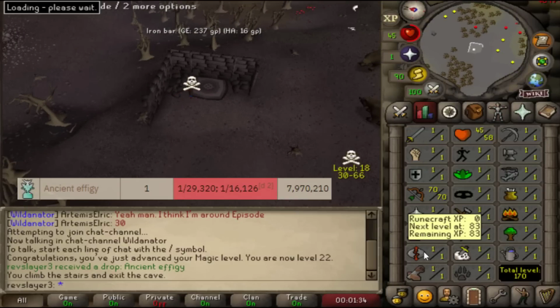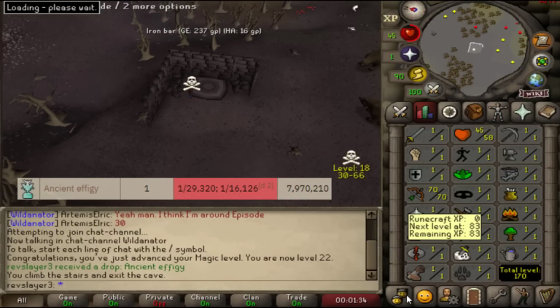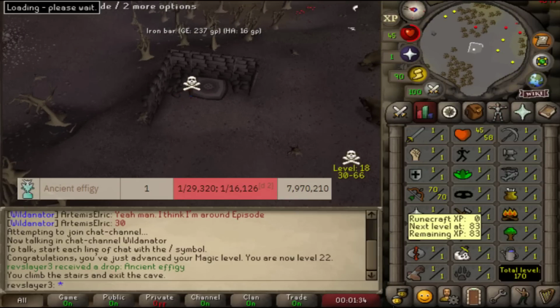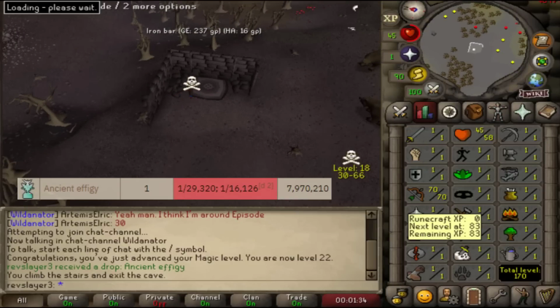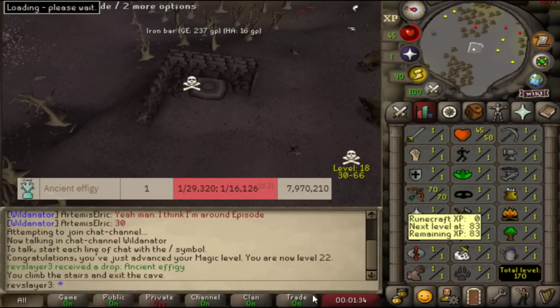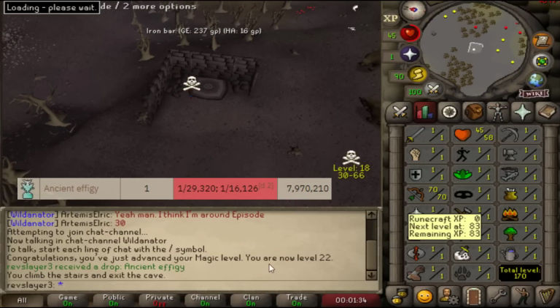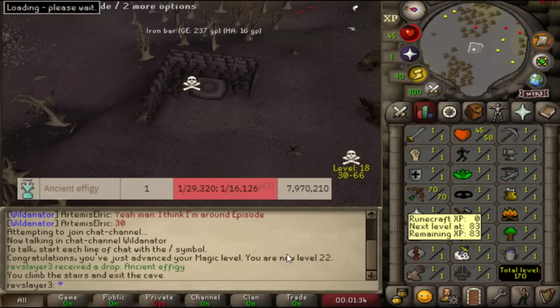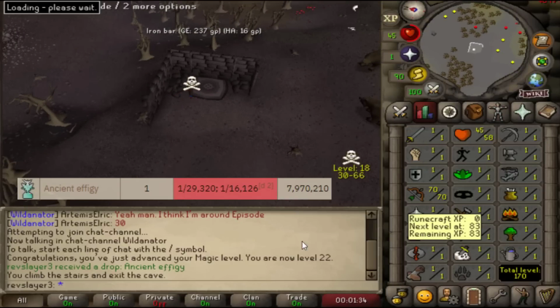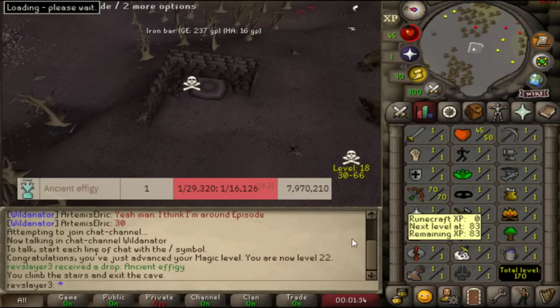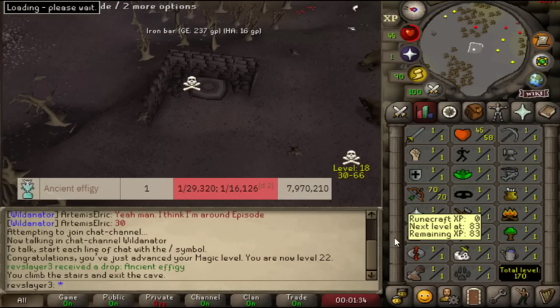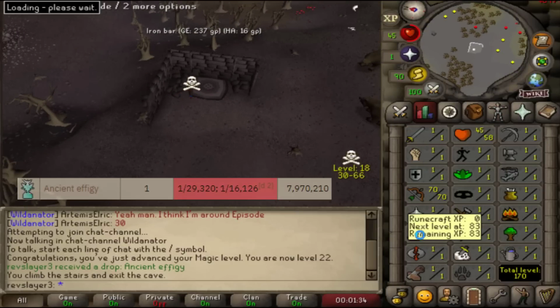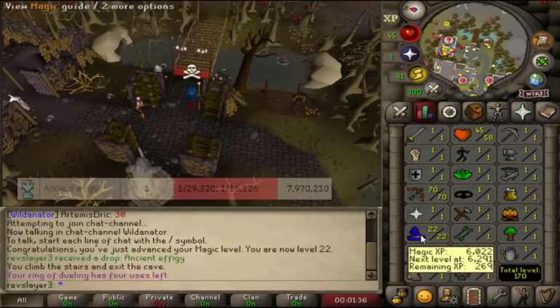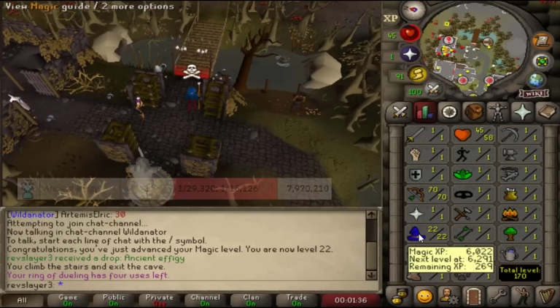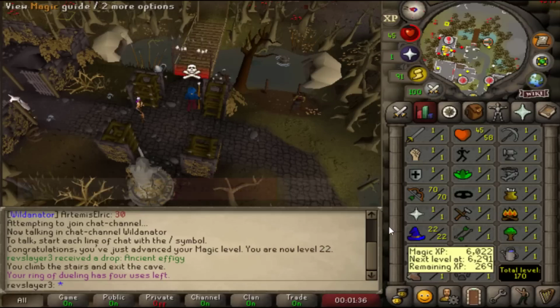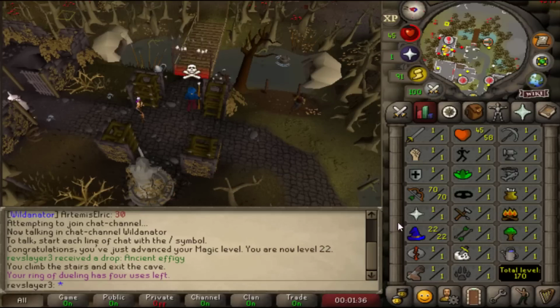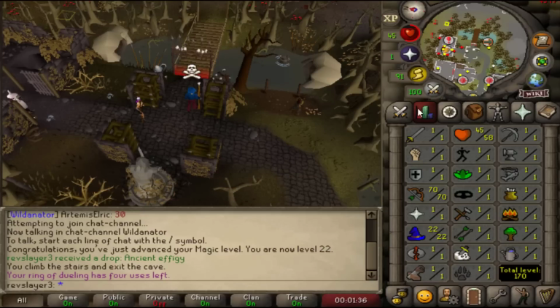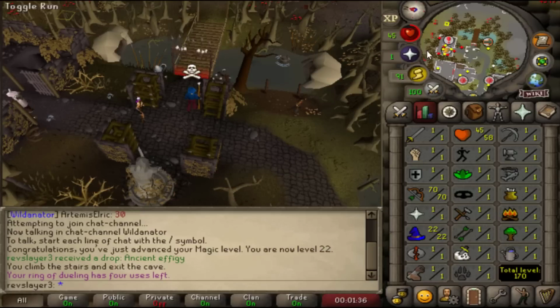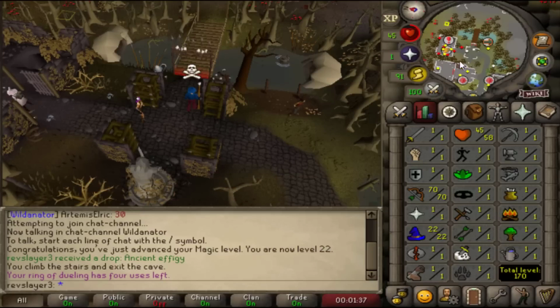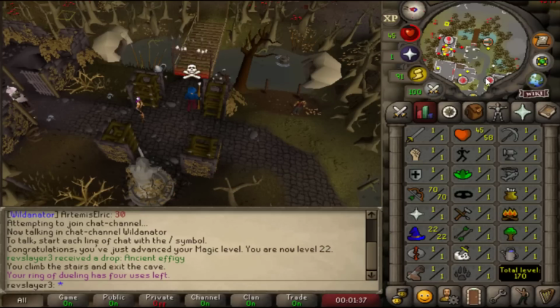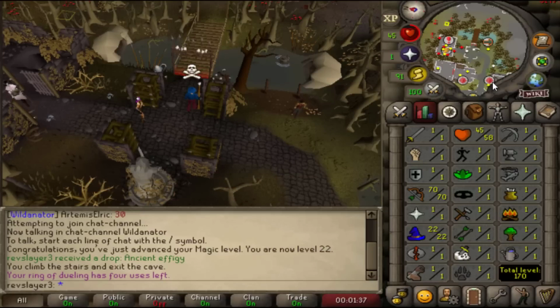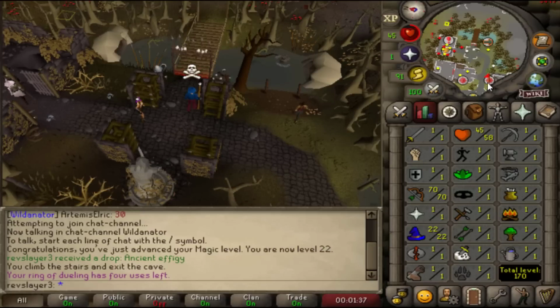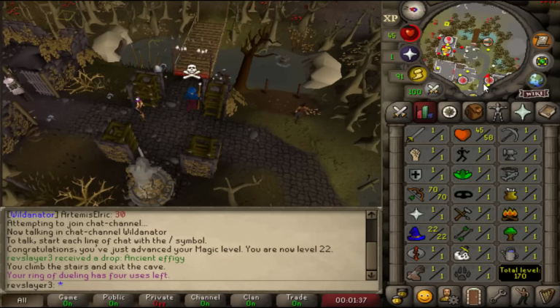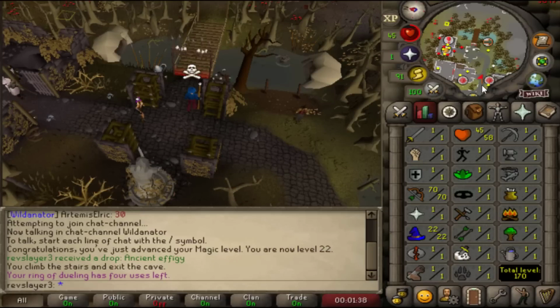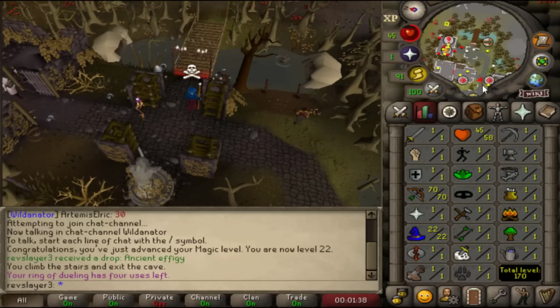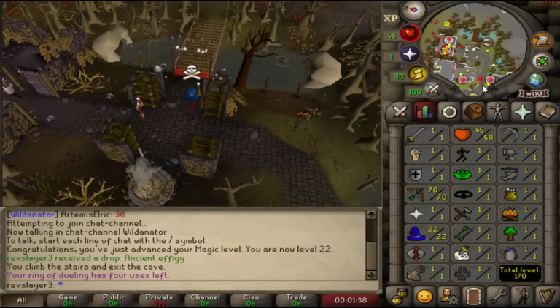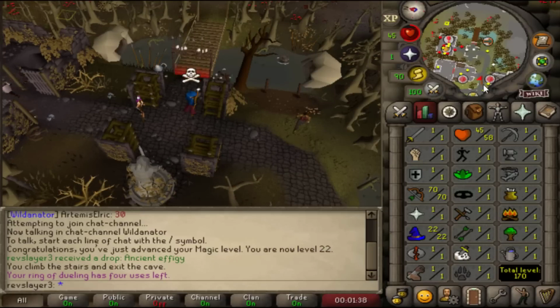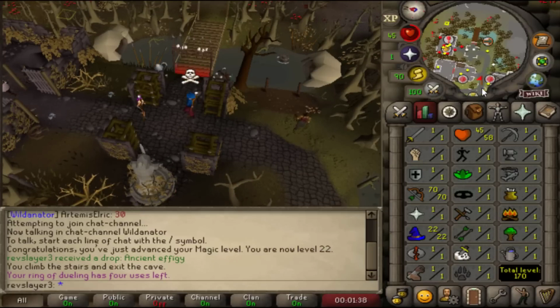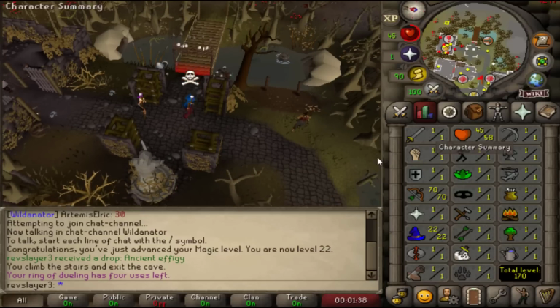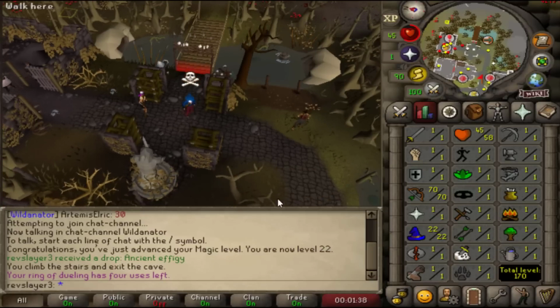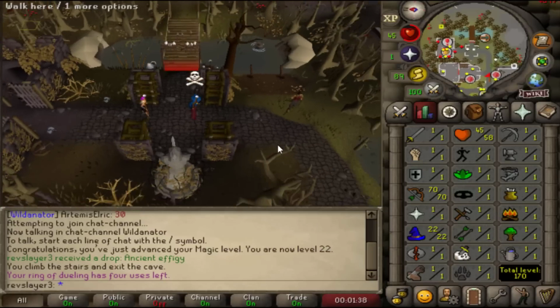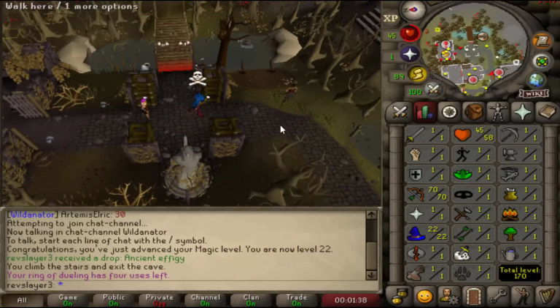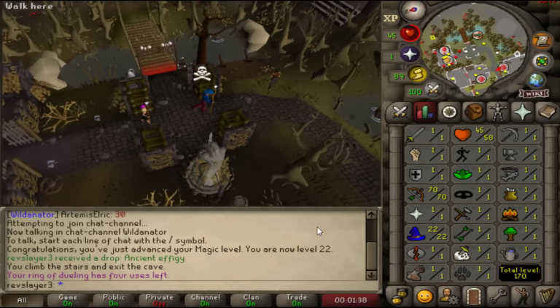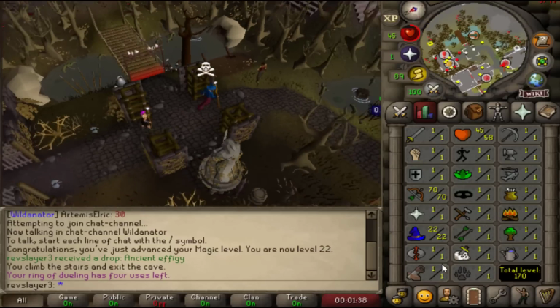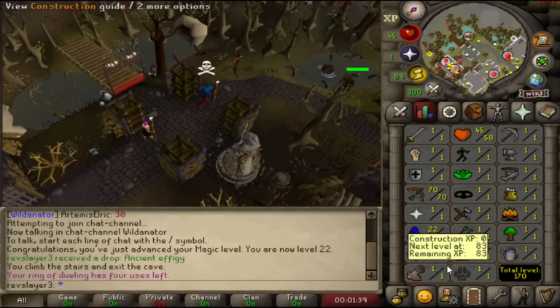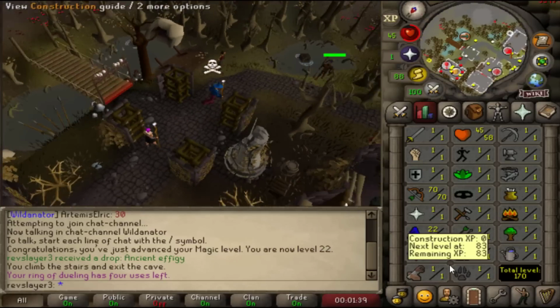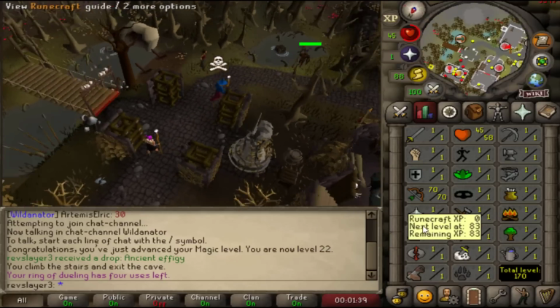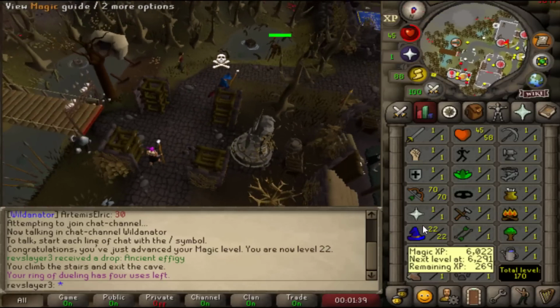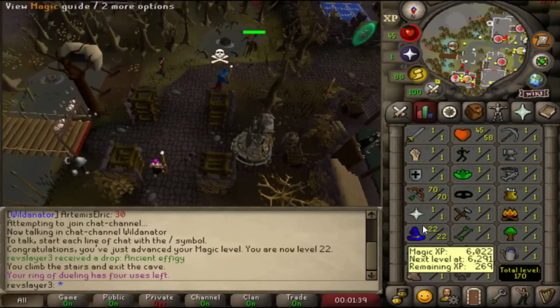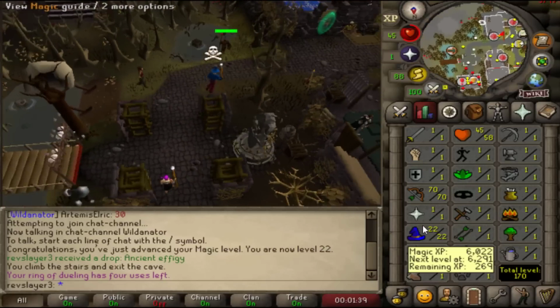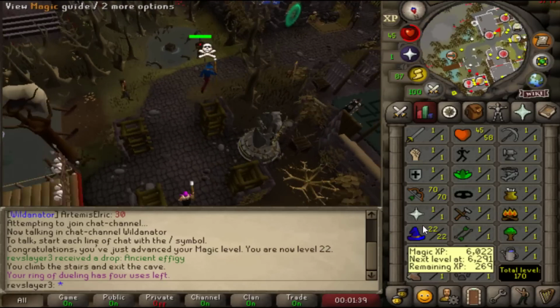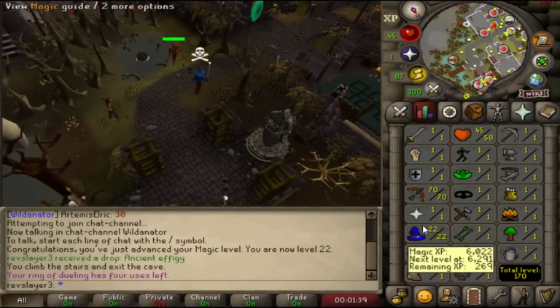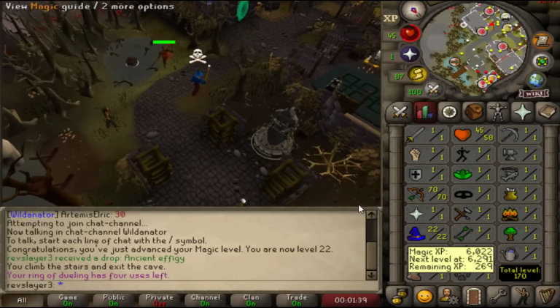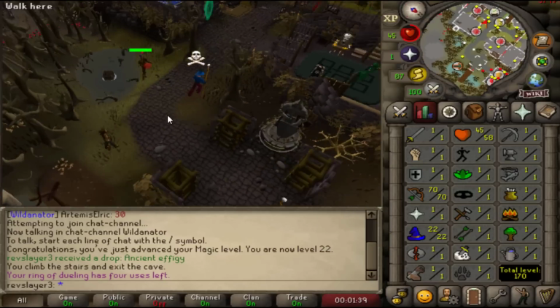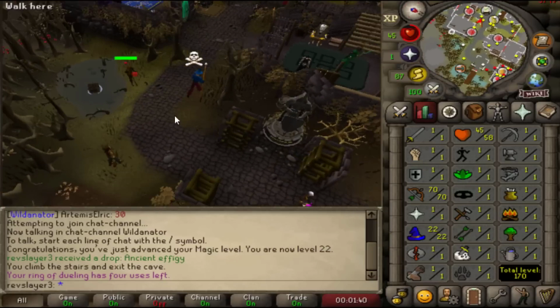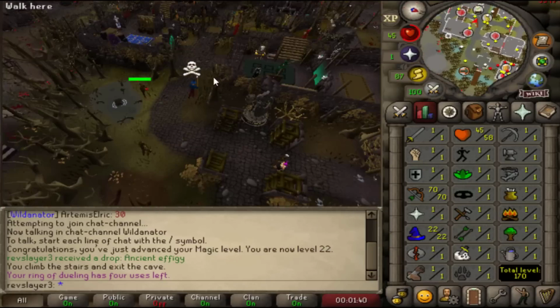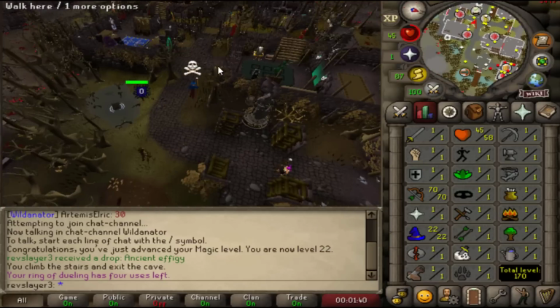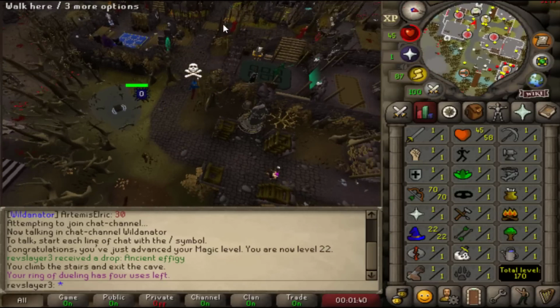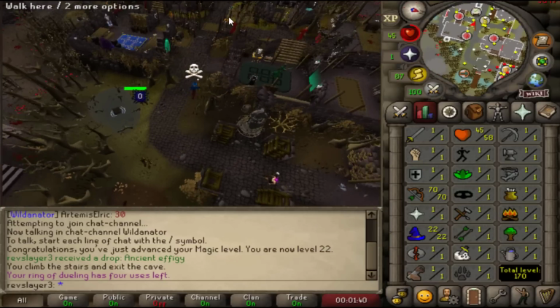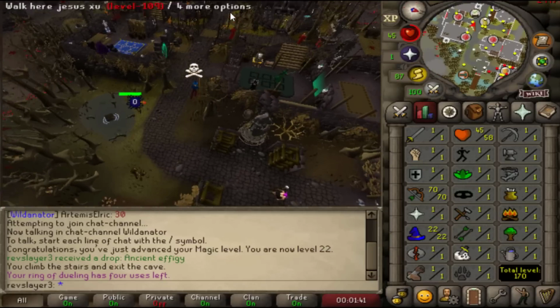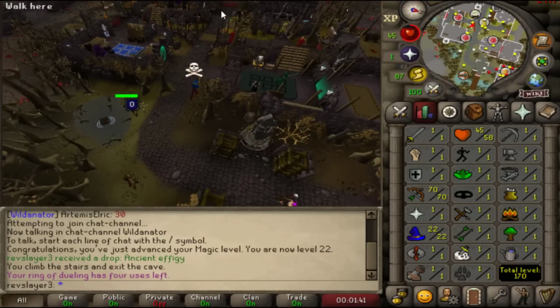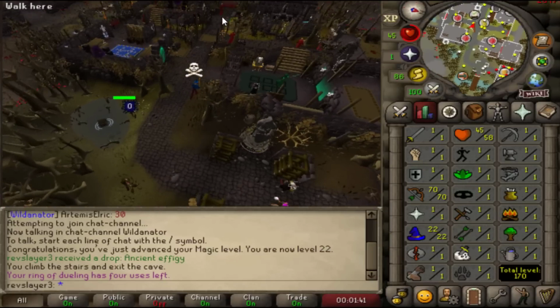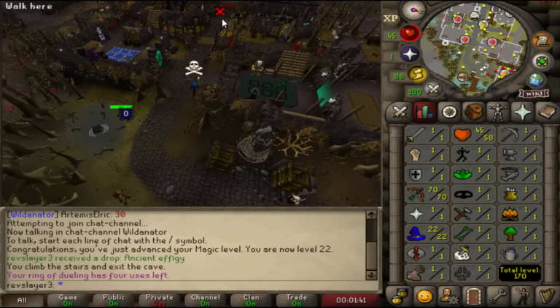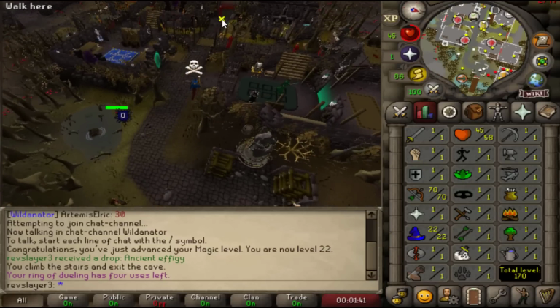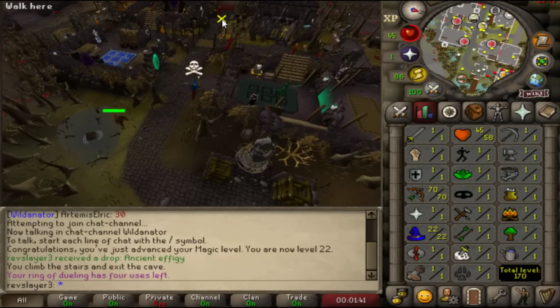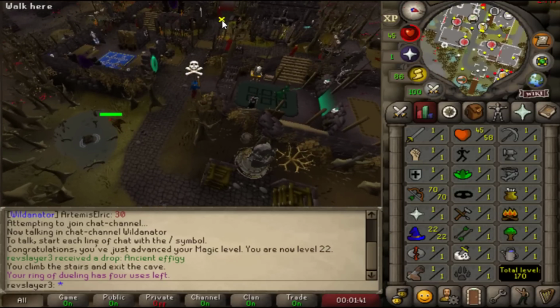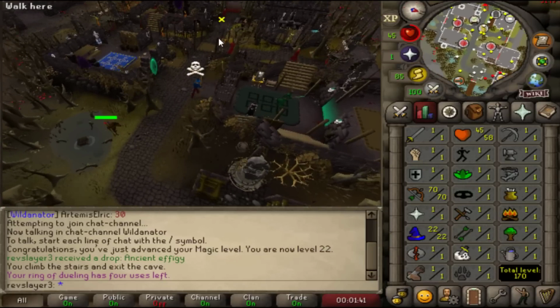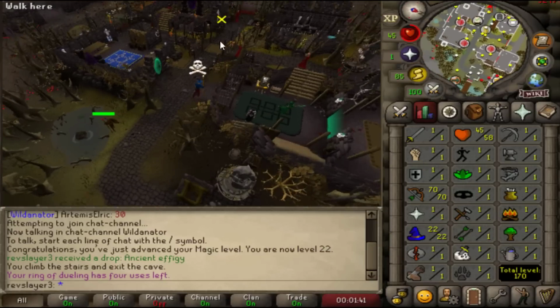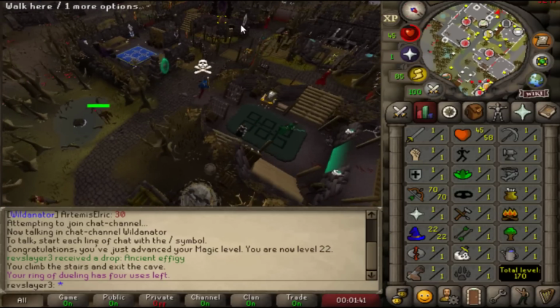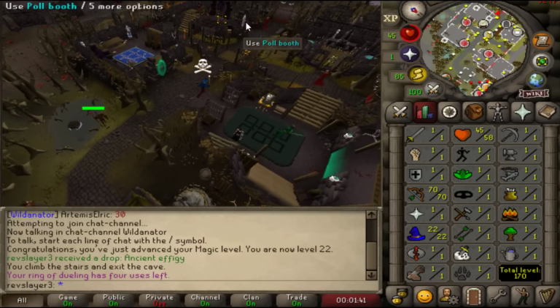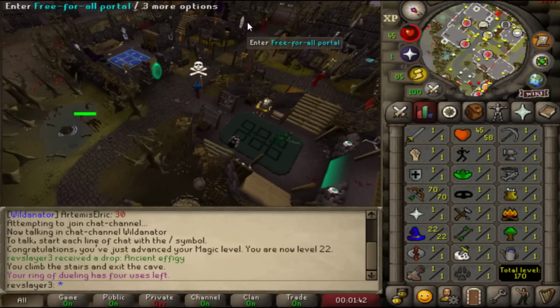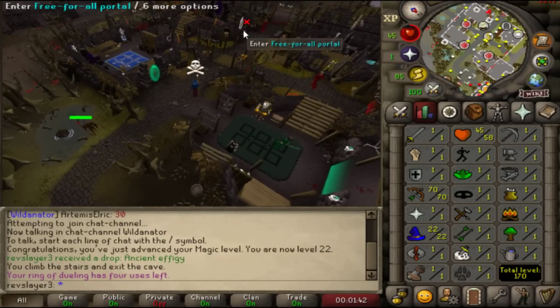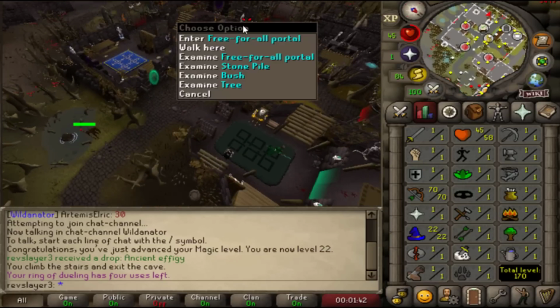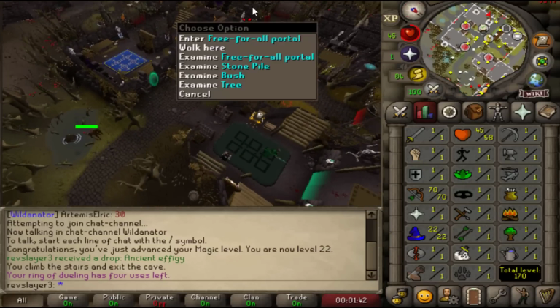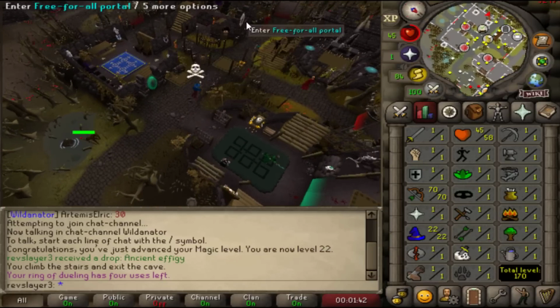With 22 magic we've had 2 emblems — we've made 9 mil from level 1 to 22 magic. That is bonkers.